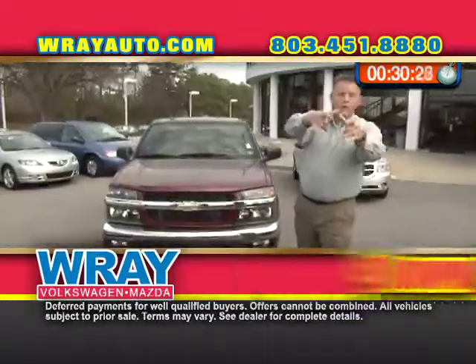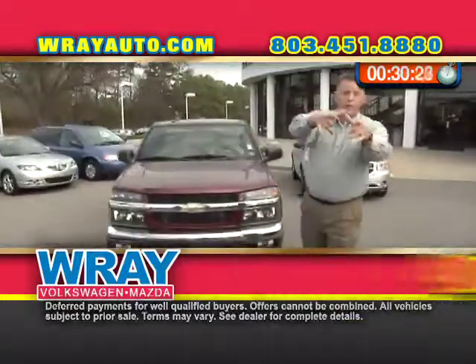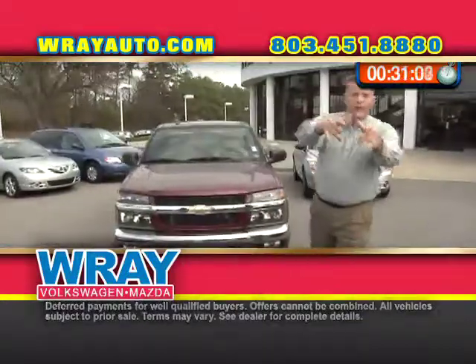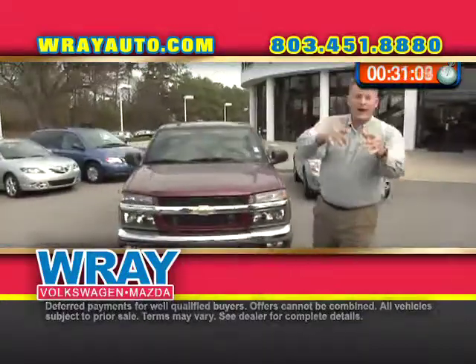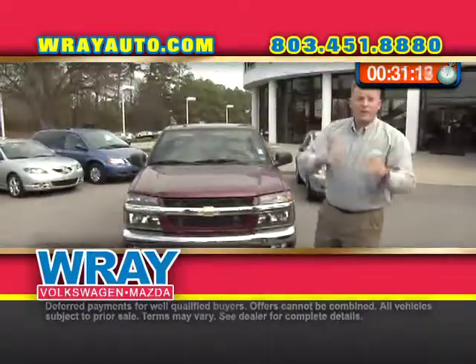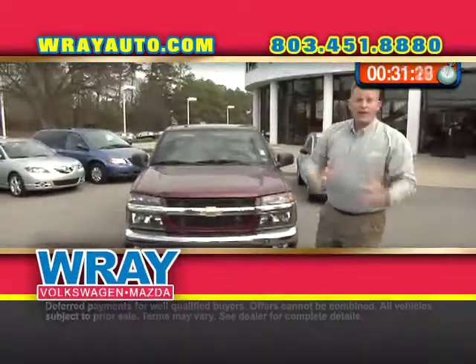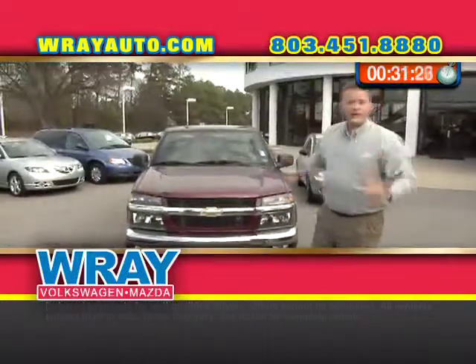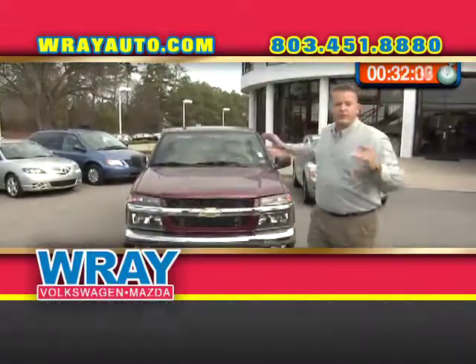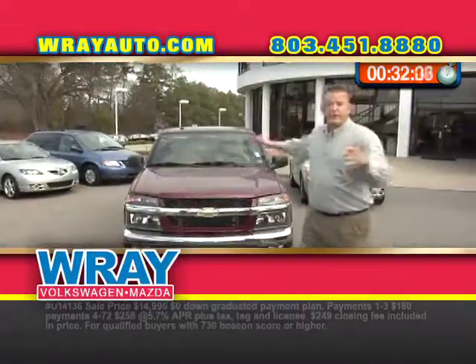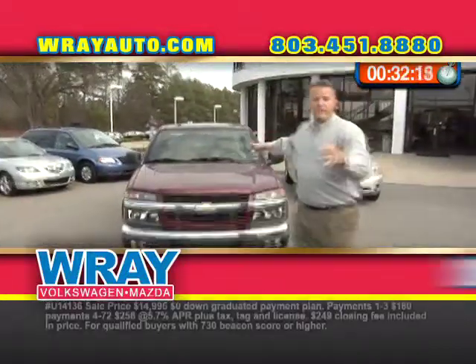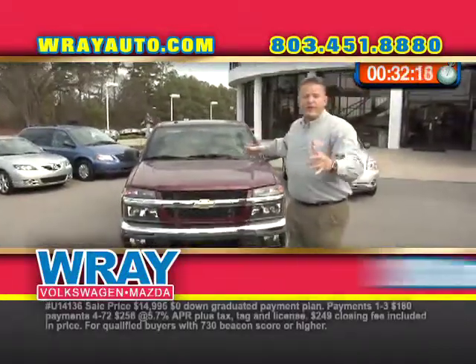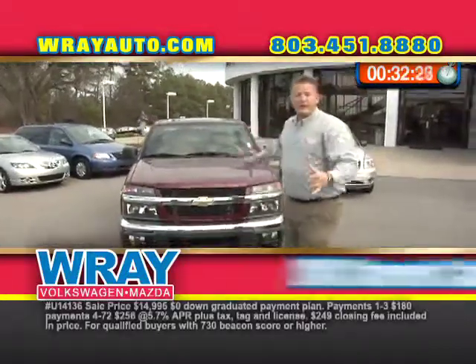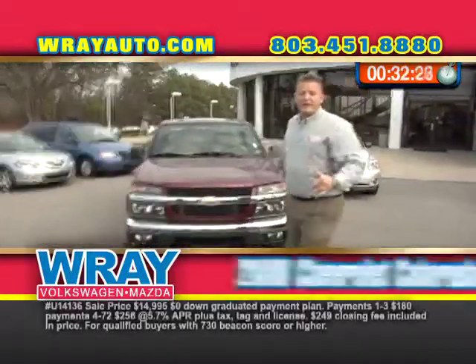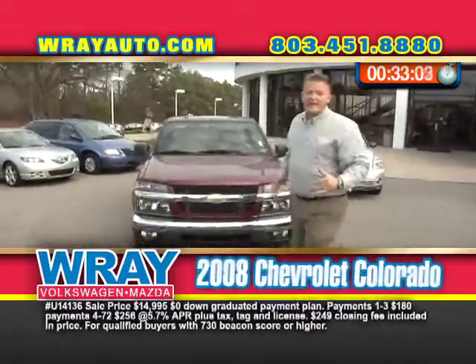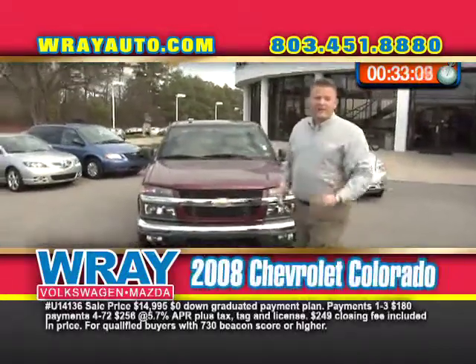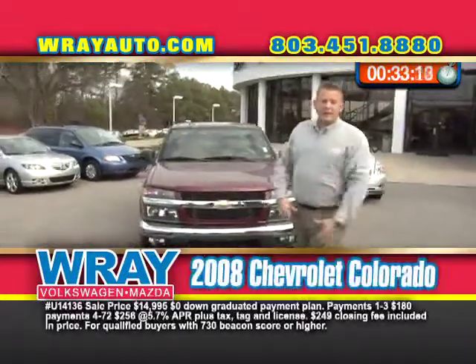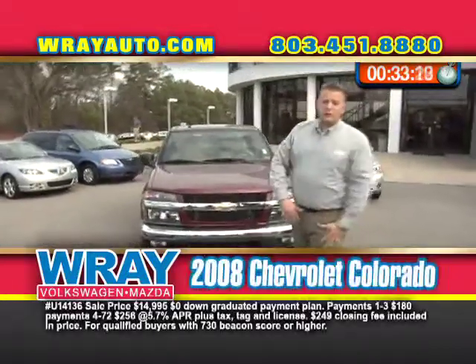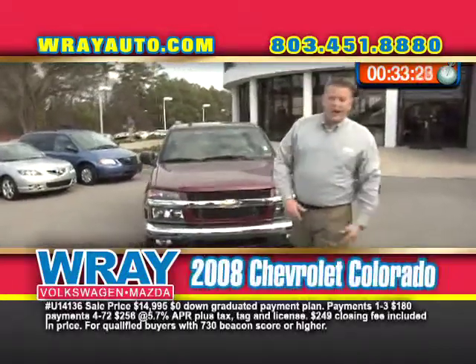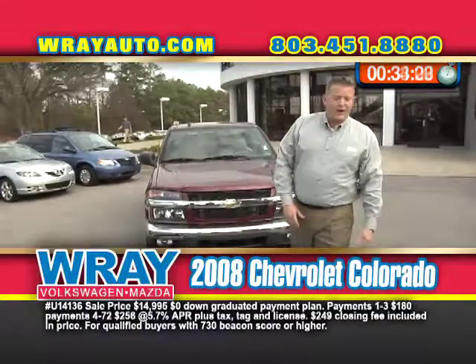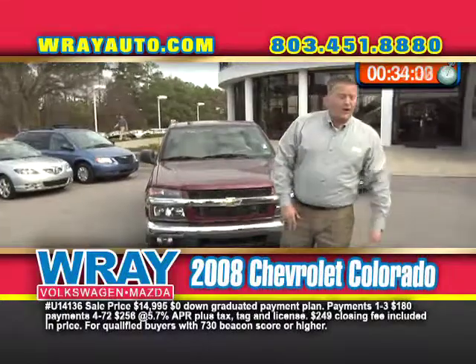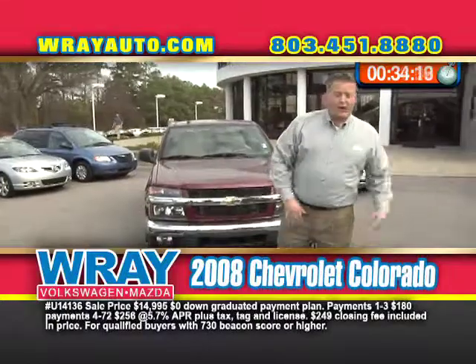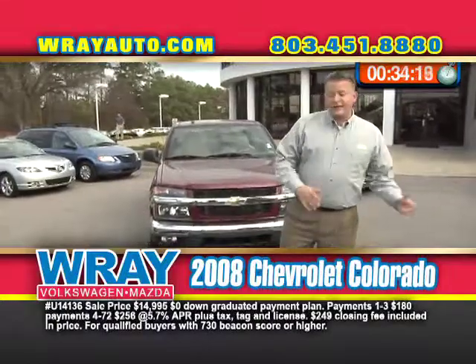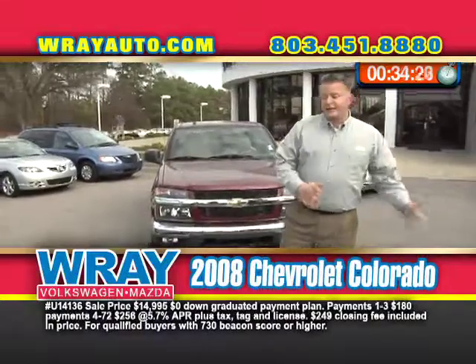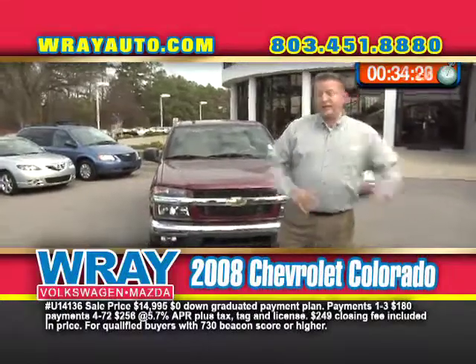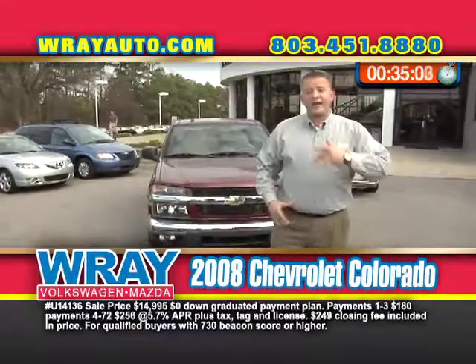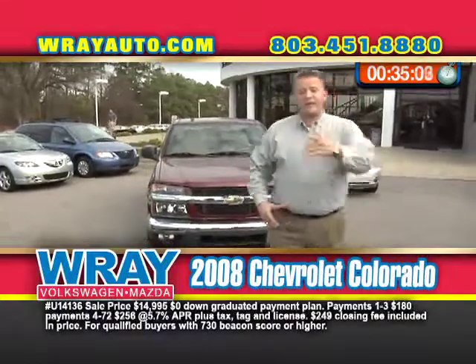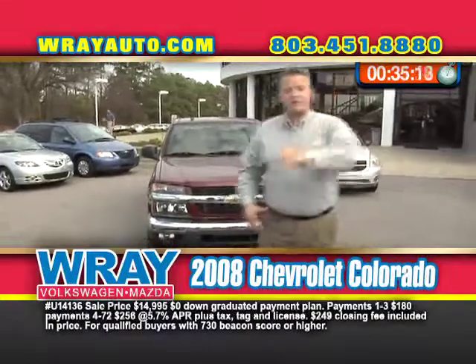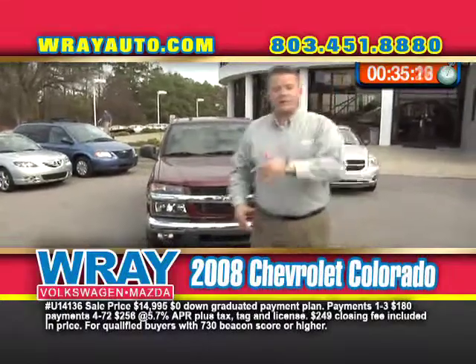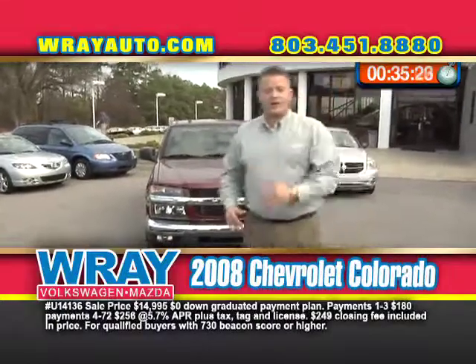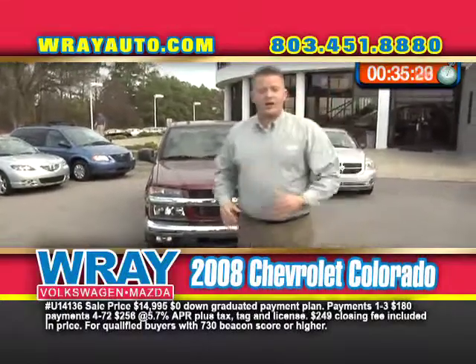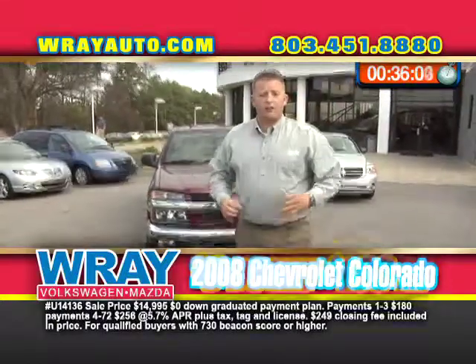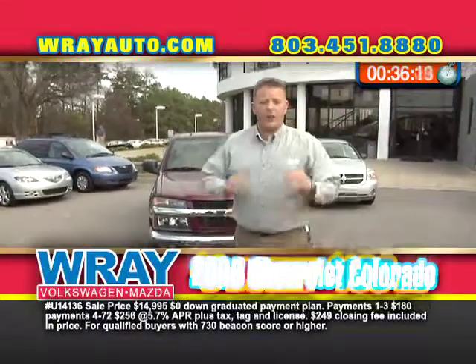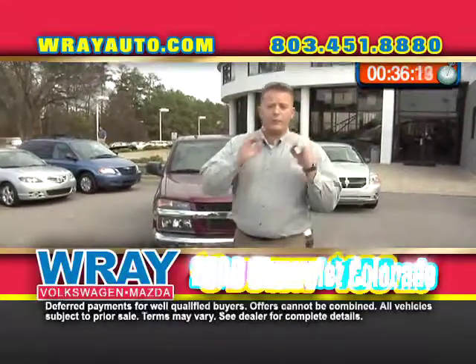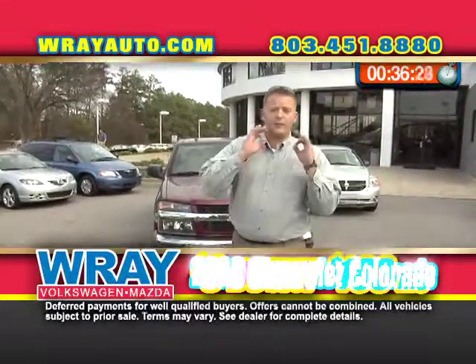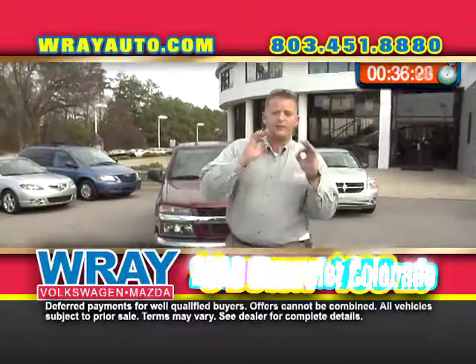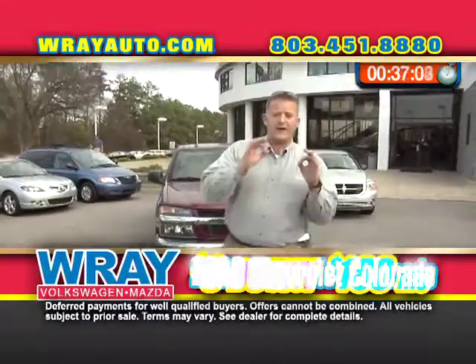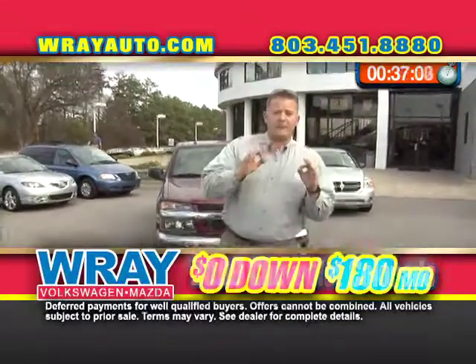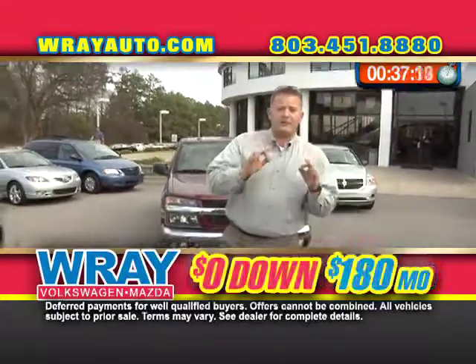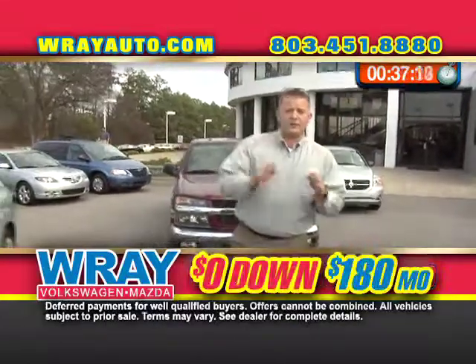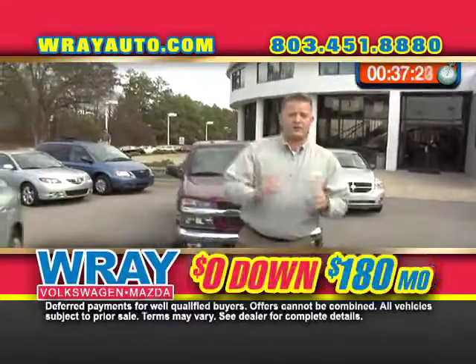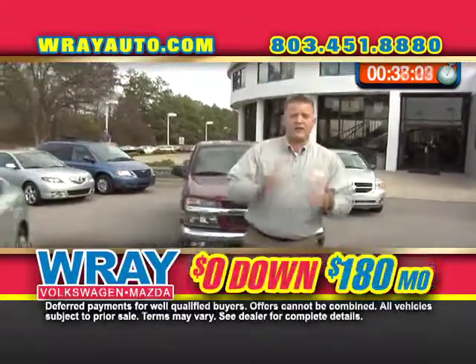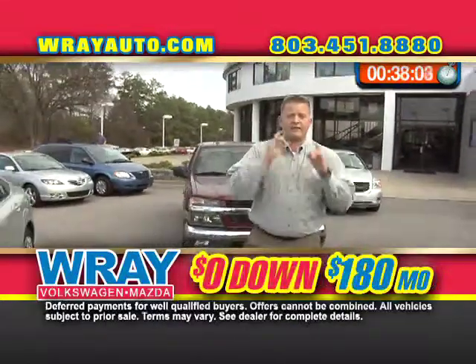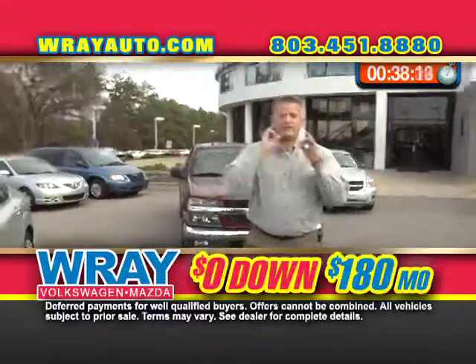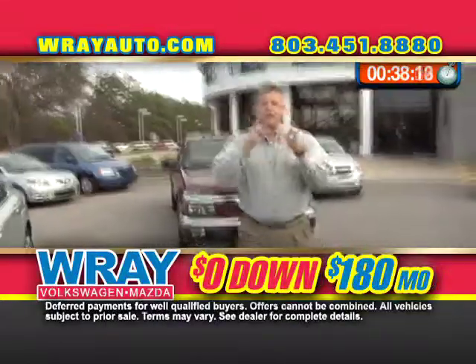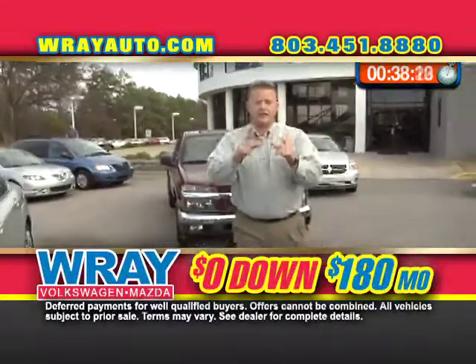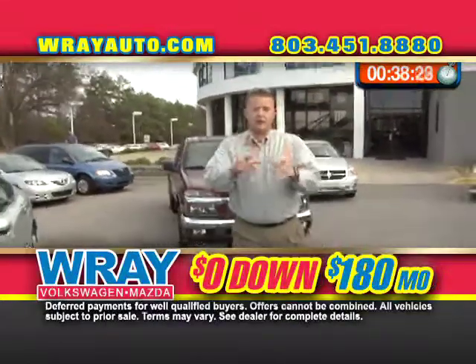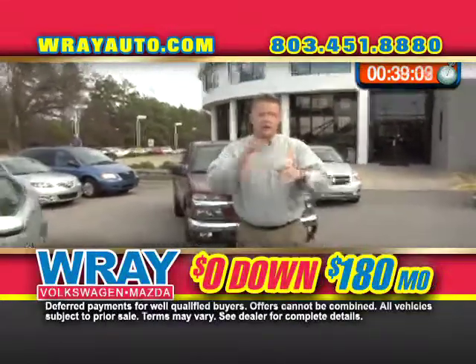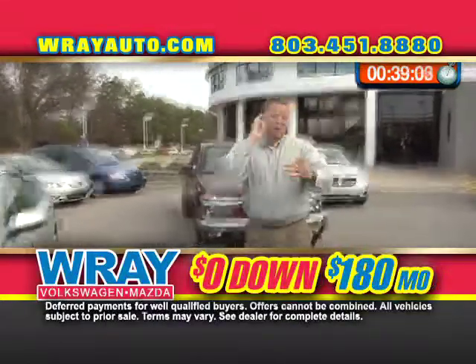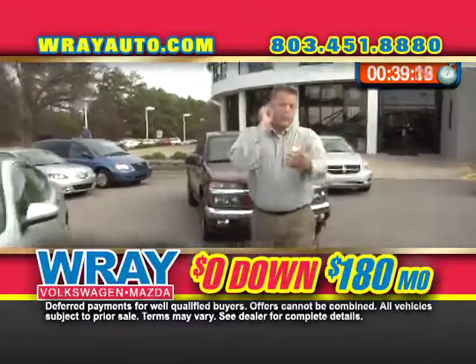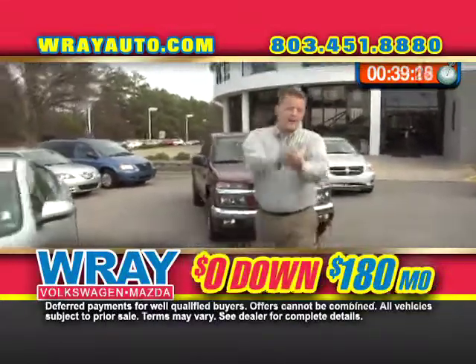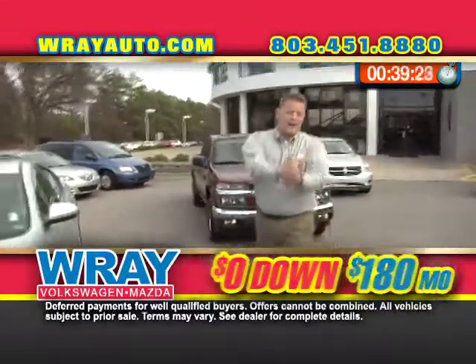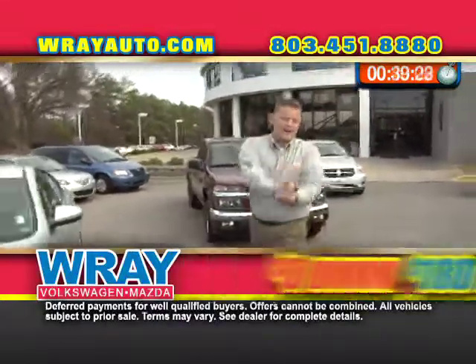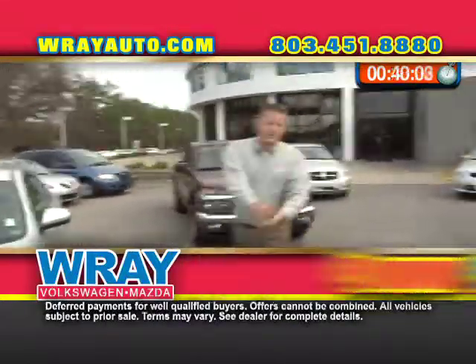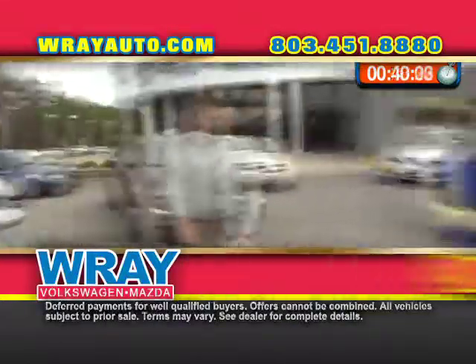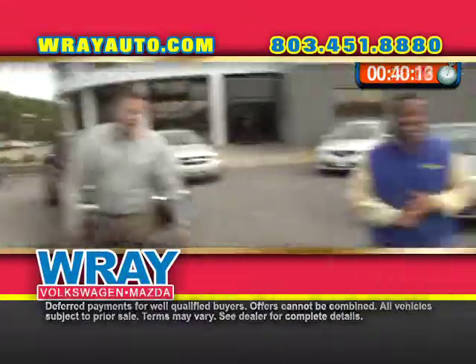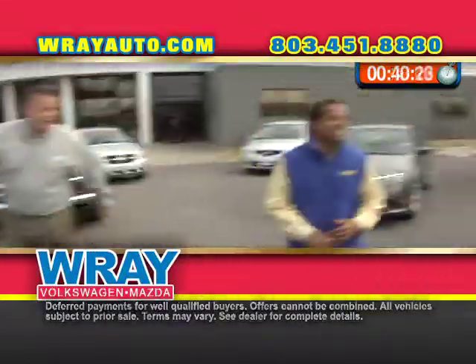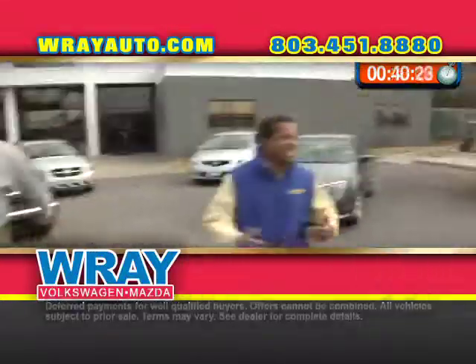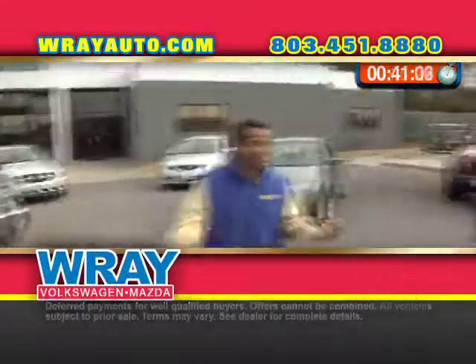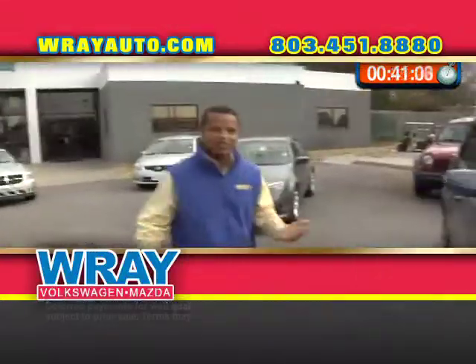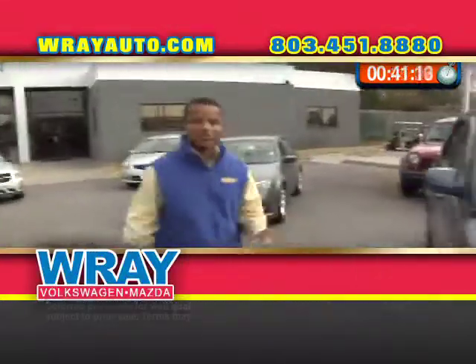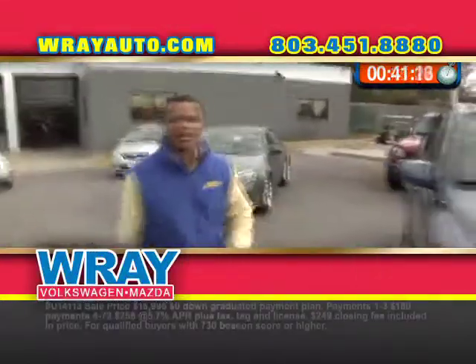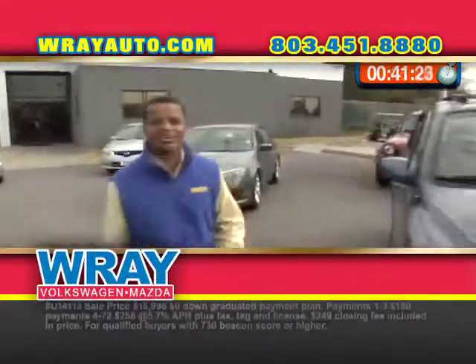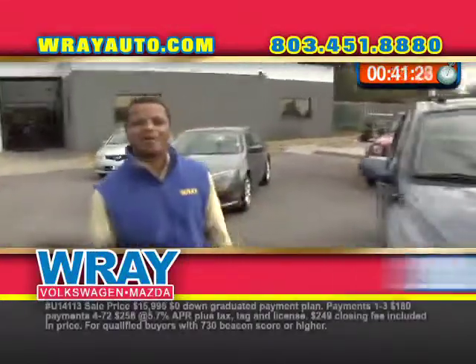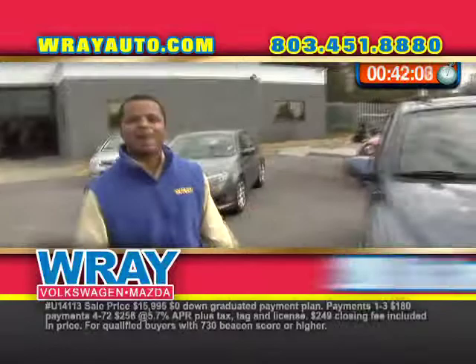Full power pack on the 2008 Colorado. You can take a trip to Colorado with the savings you're going to save at zero and 180 a month. That's what I'm talking about.